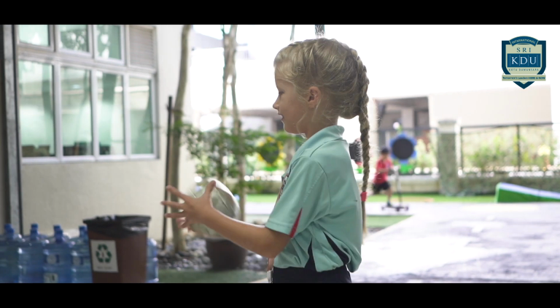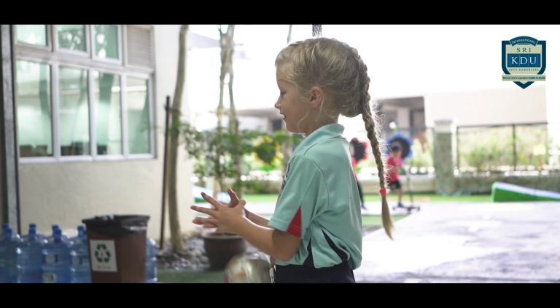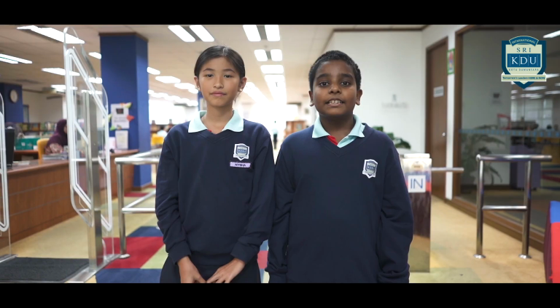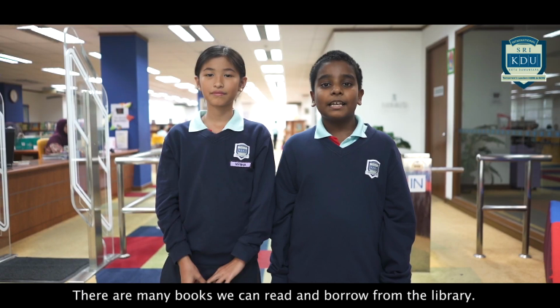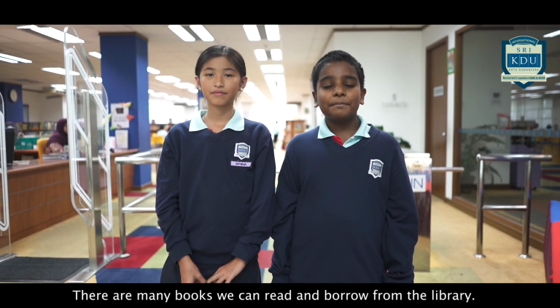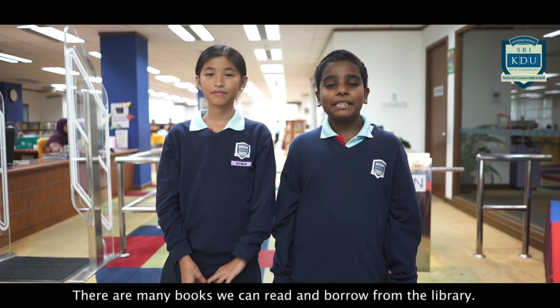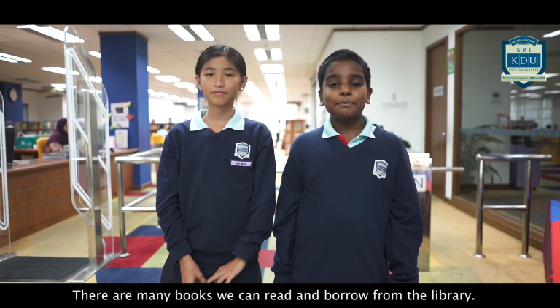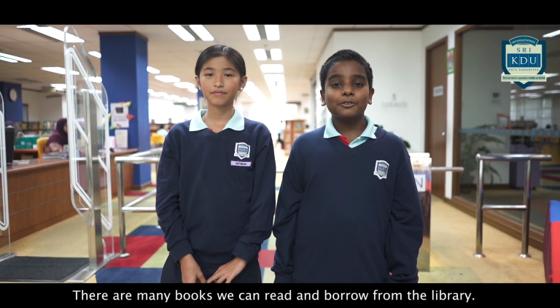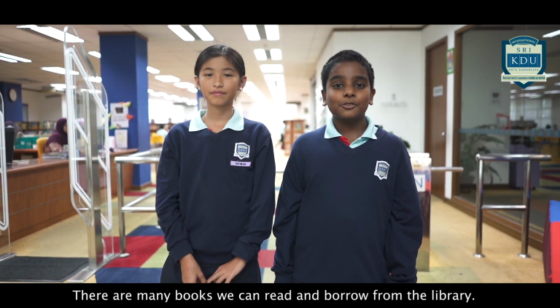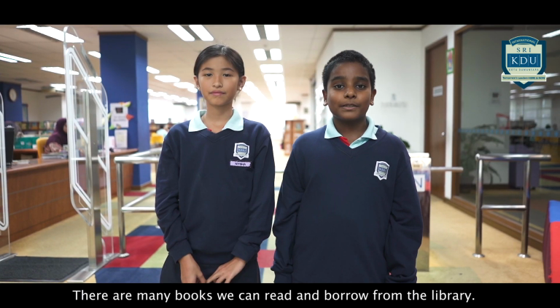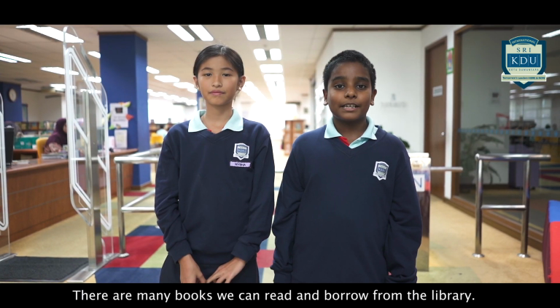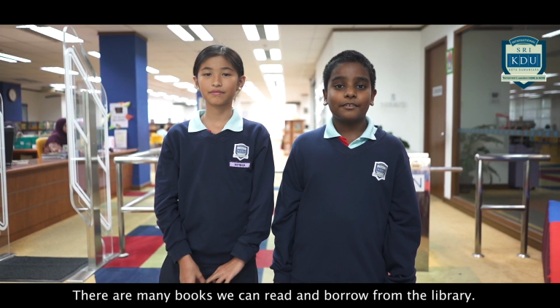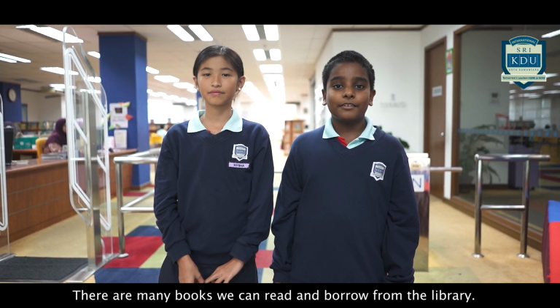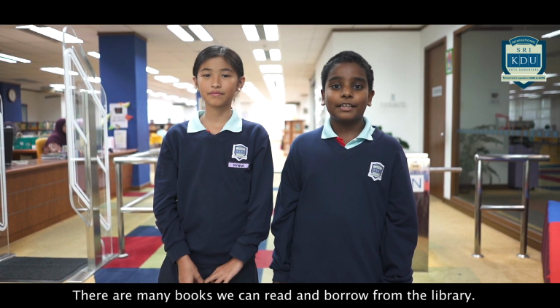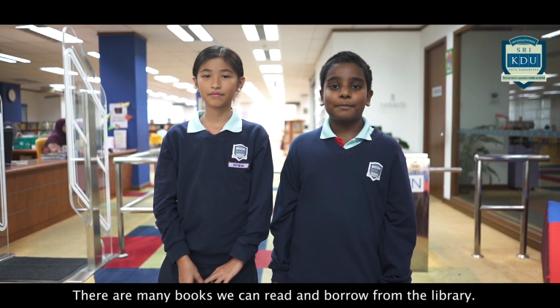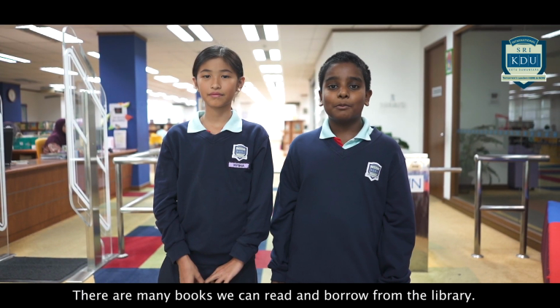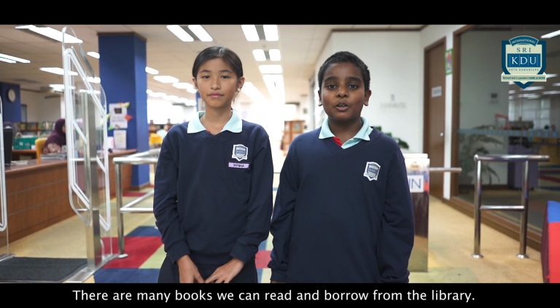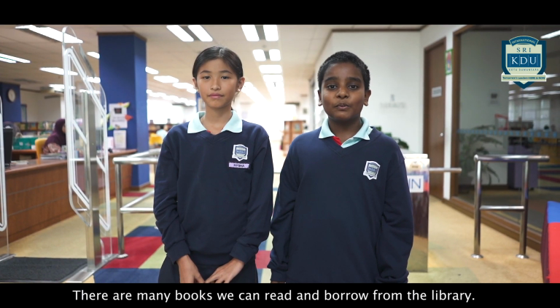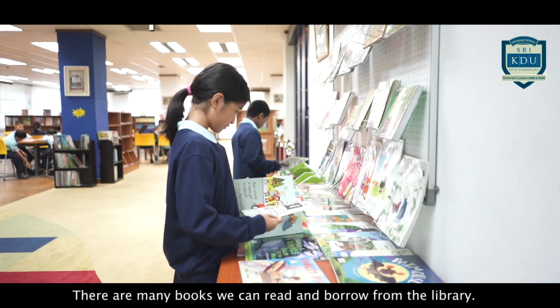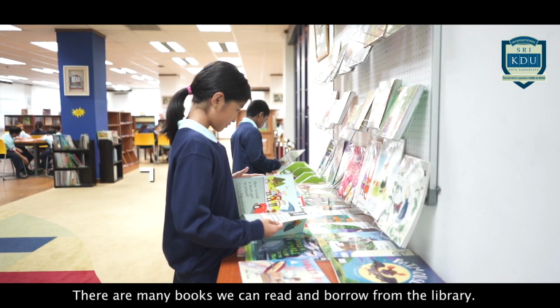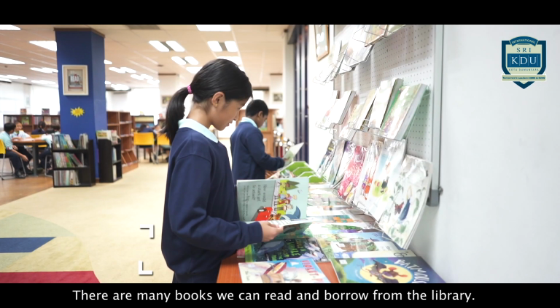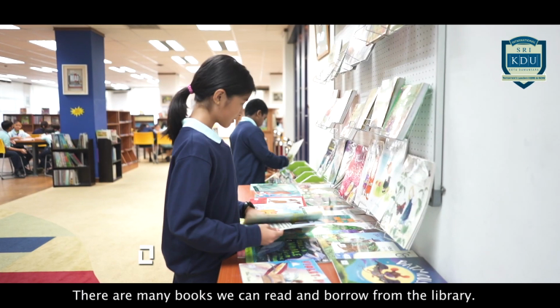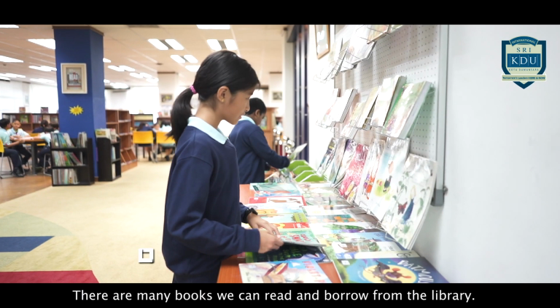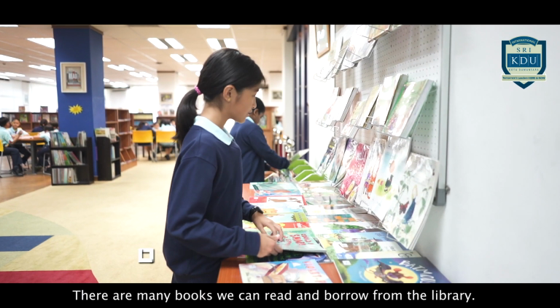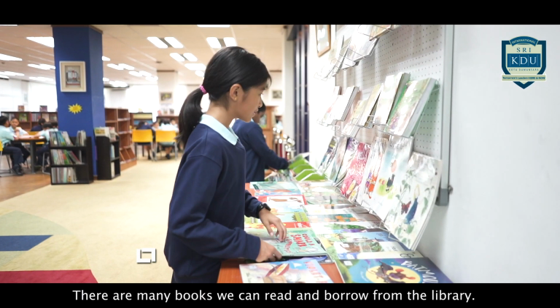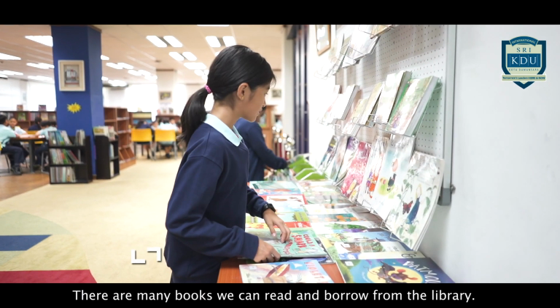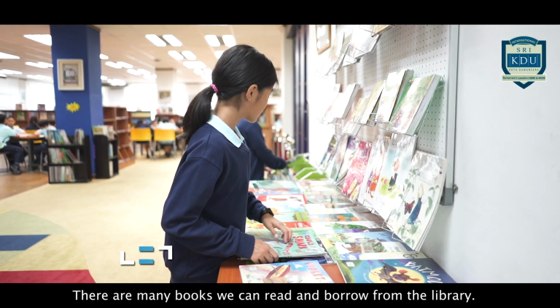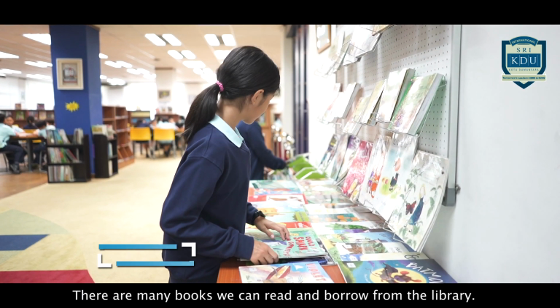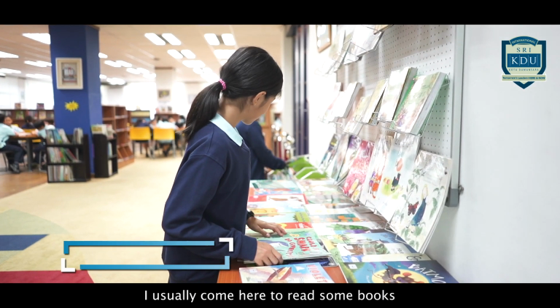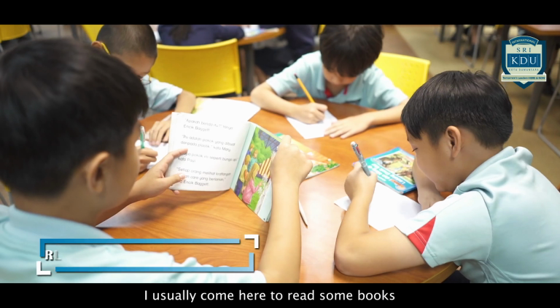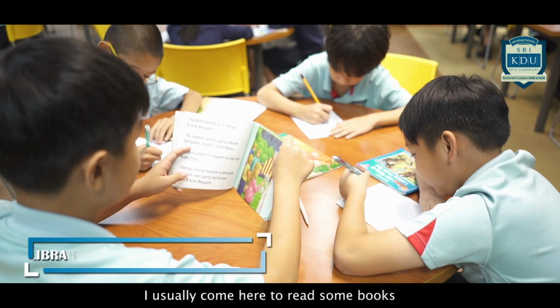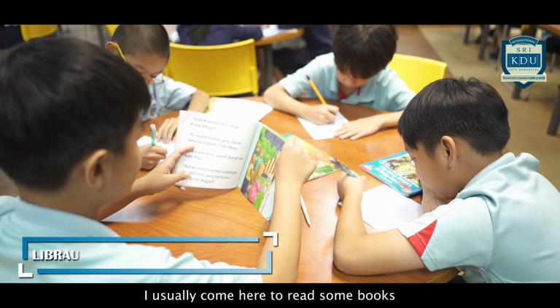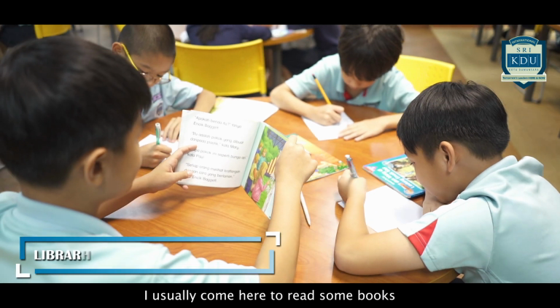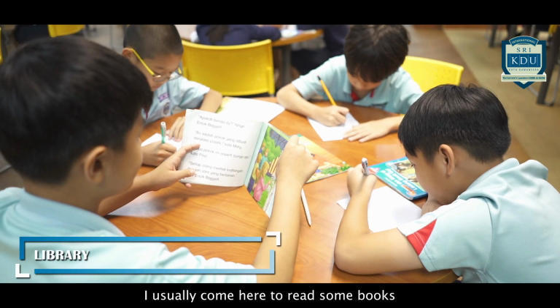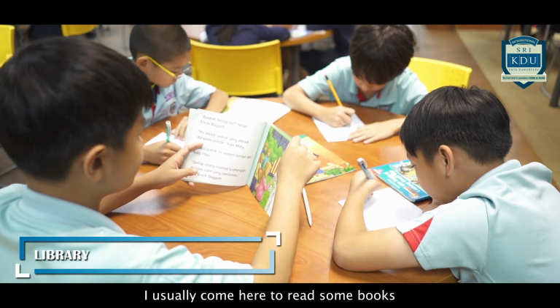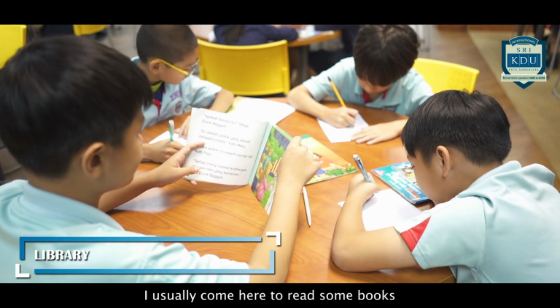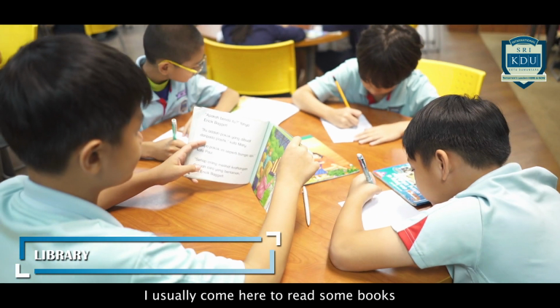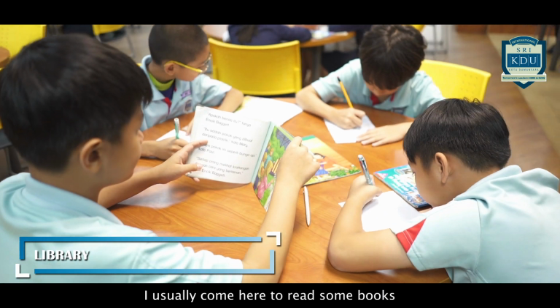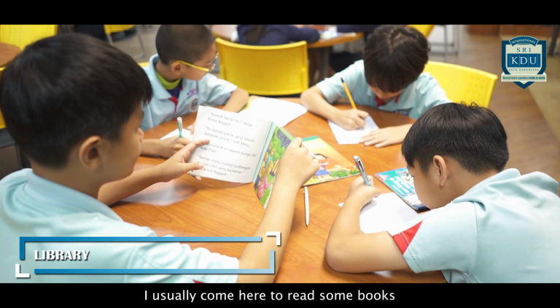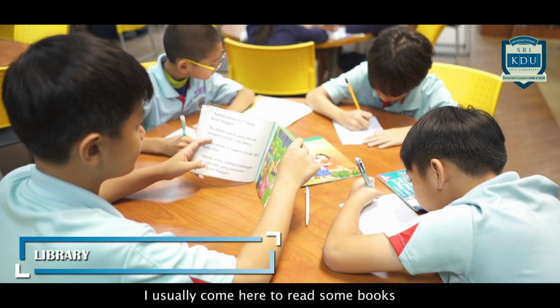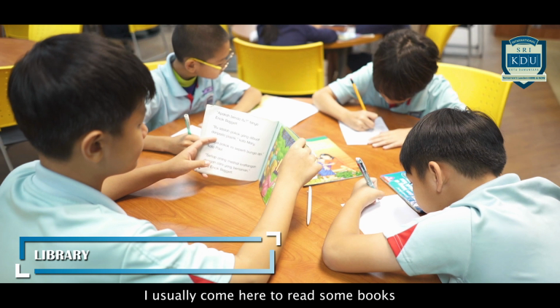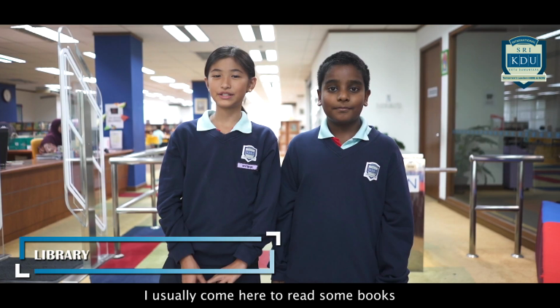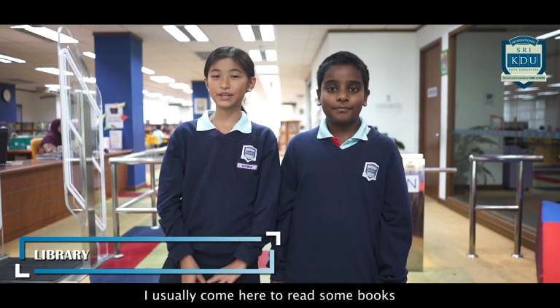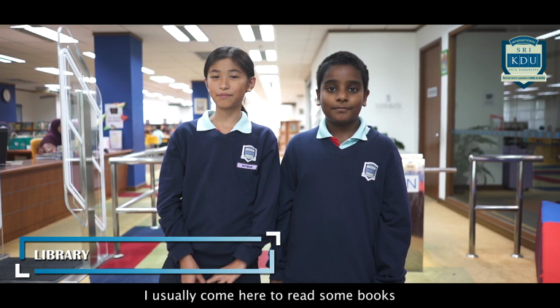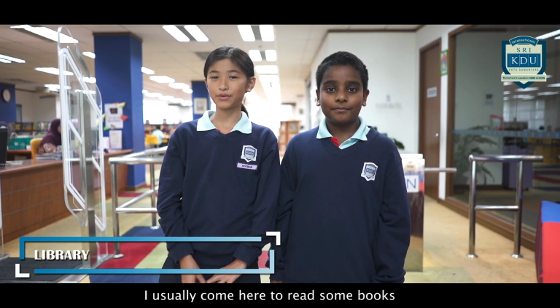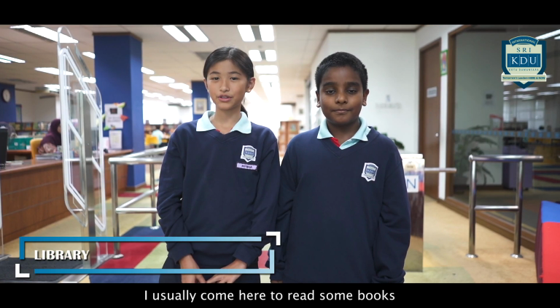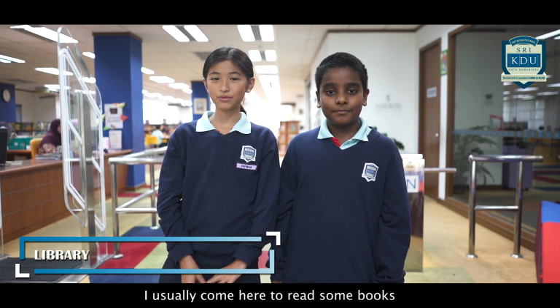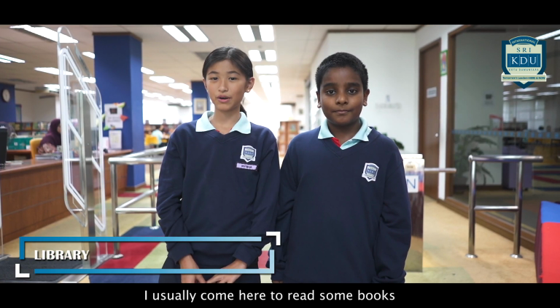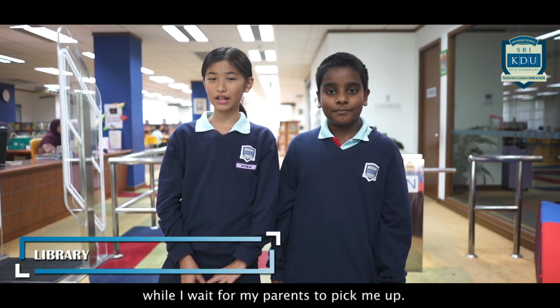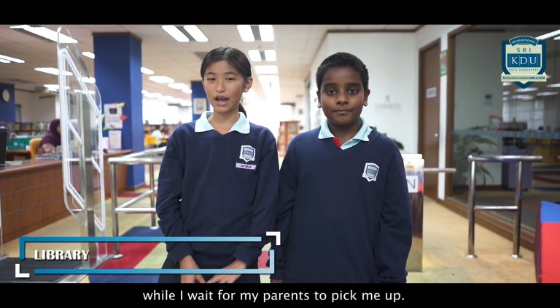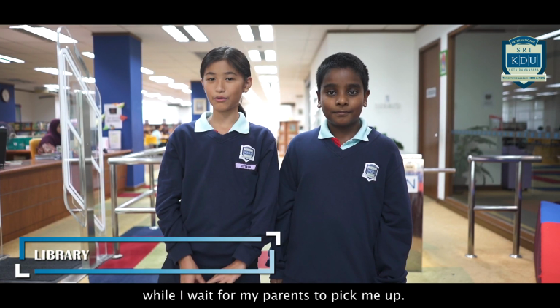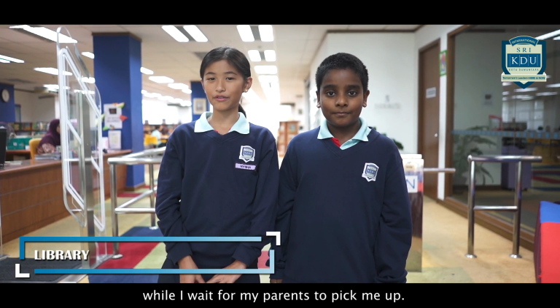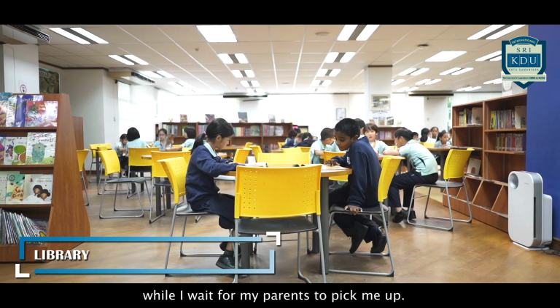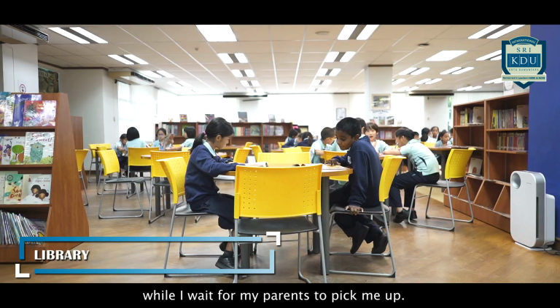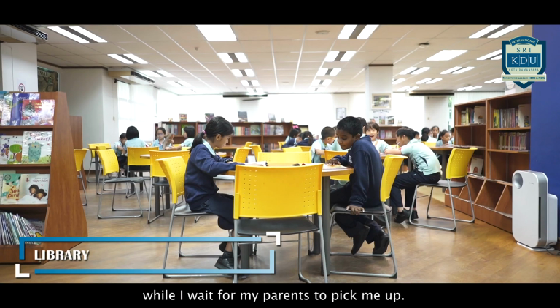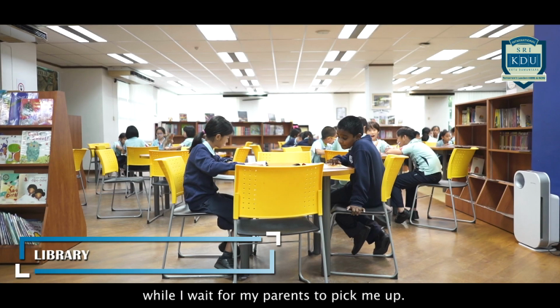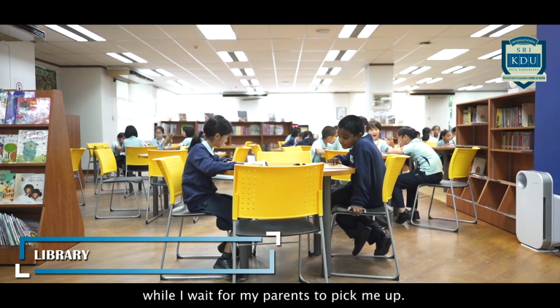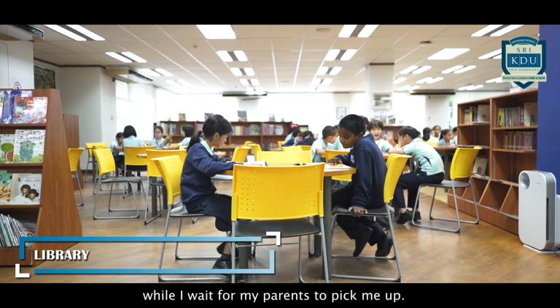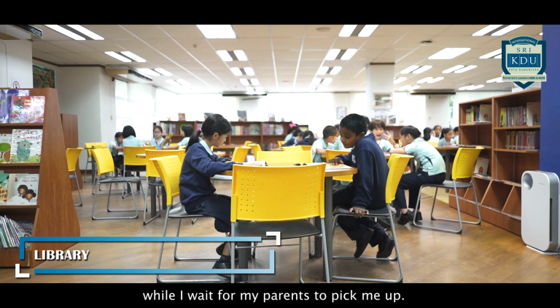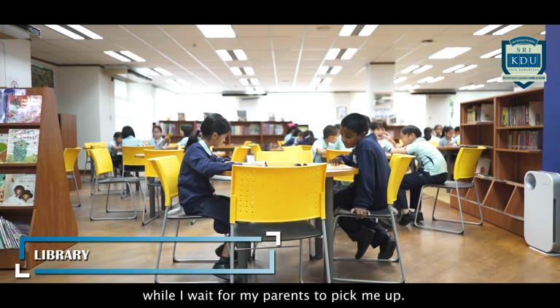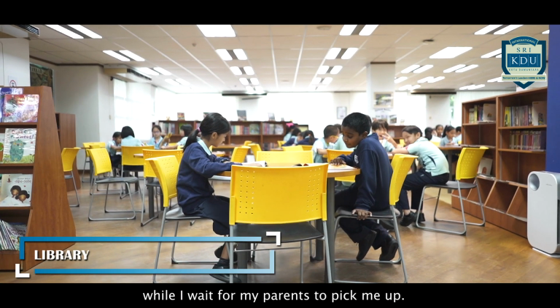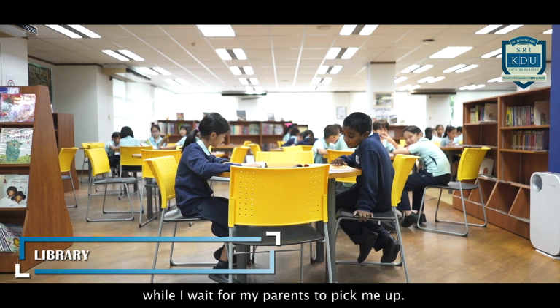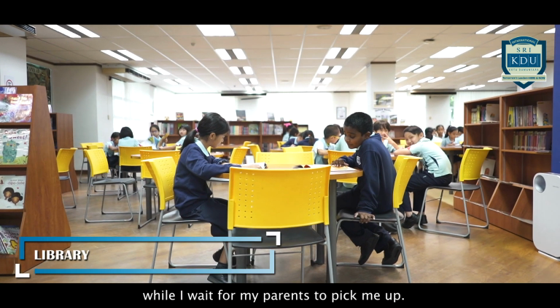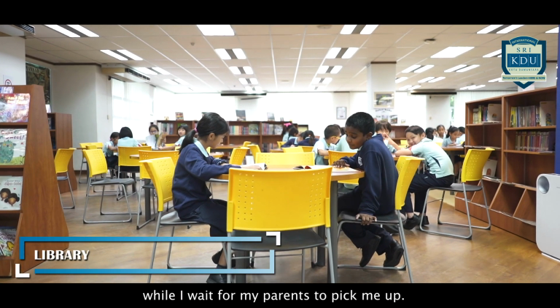There are many books we can read and borrow from the library. I usually come here to read some books while I wait for my parents to pick me up.